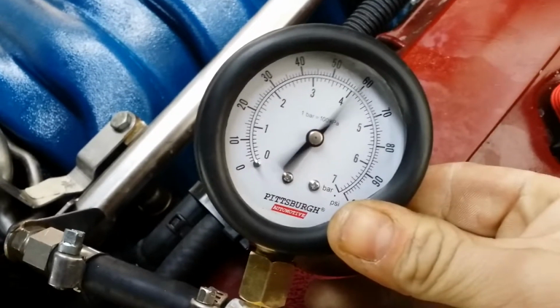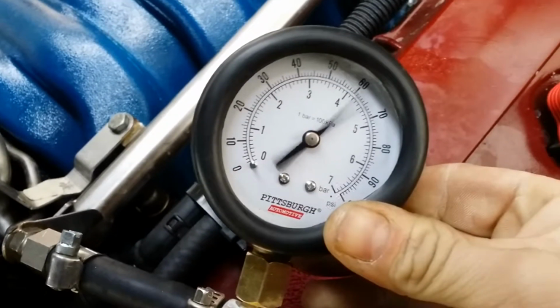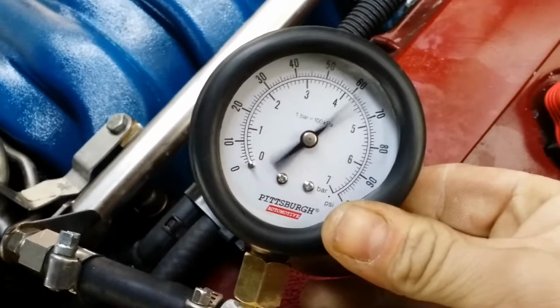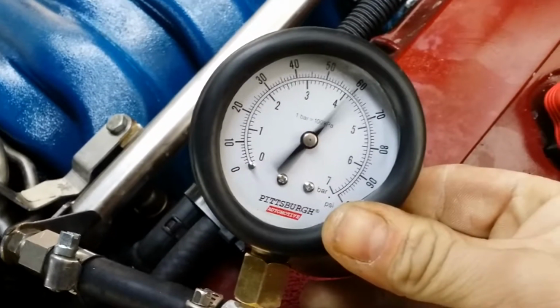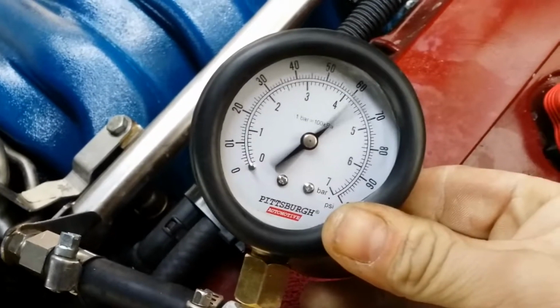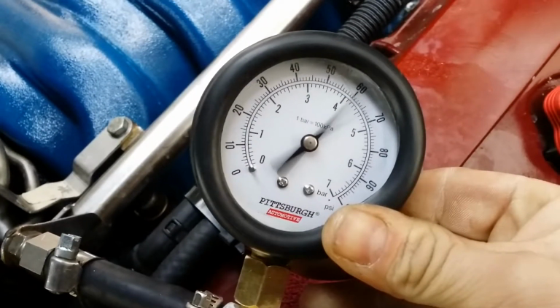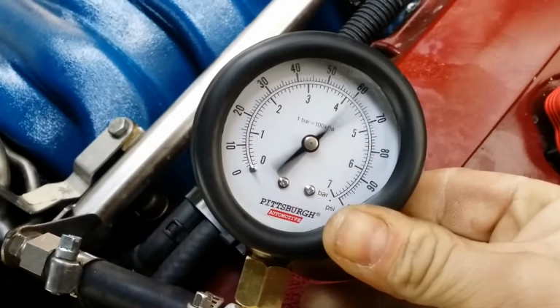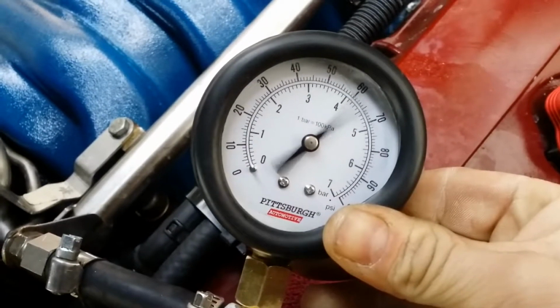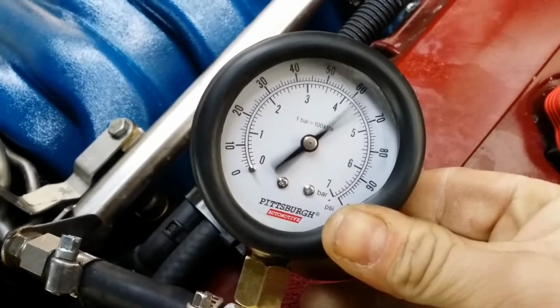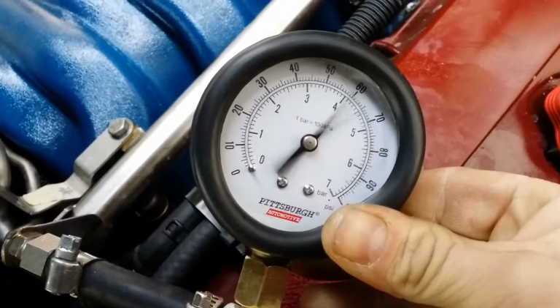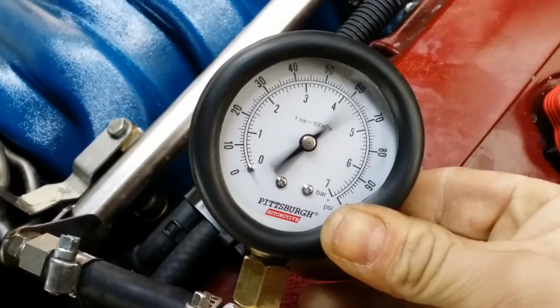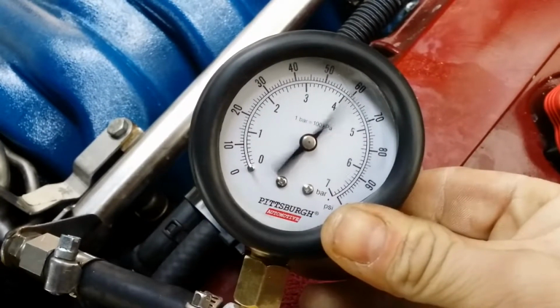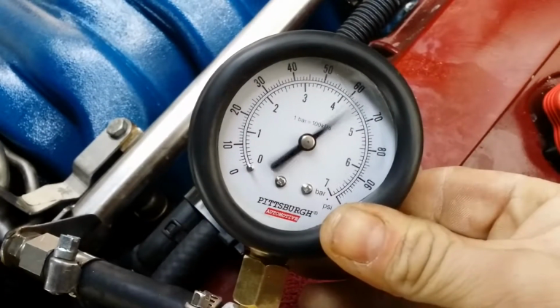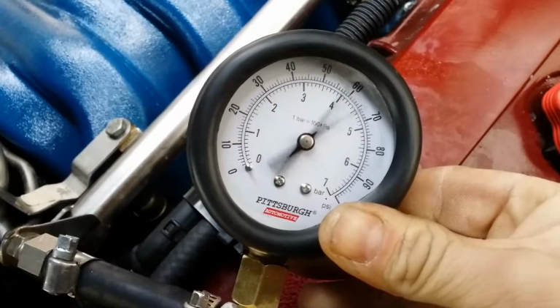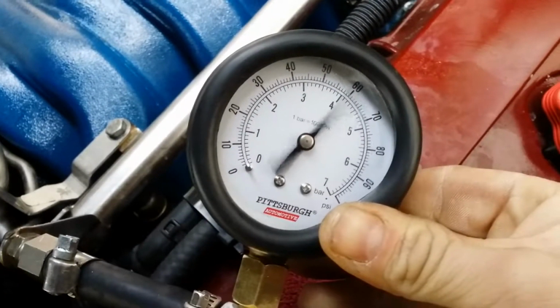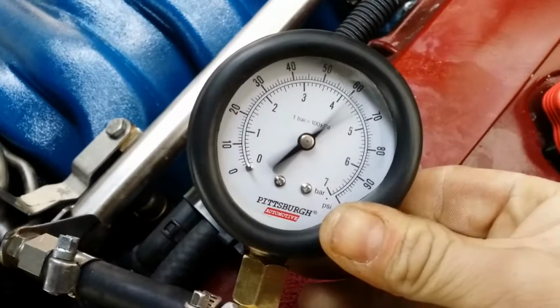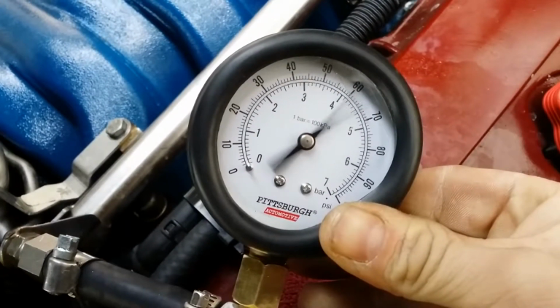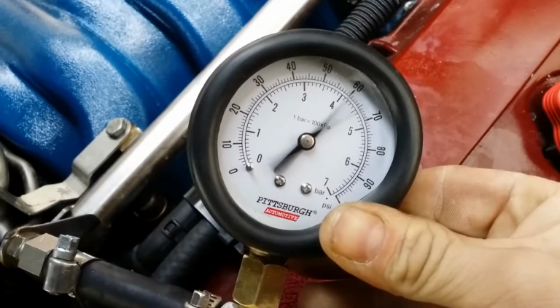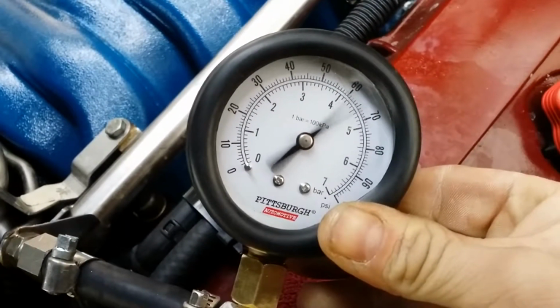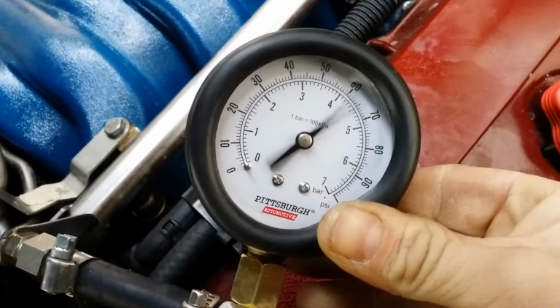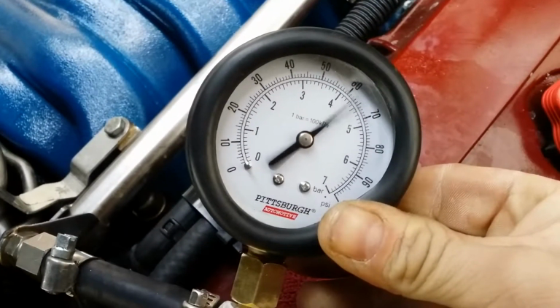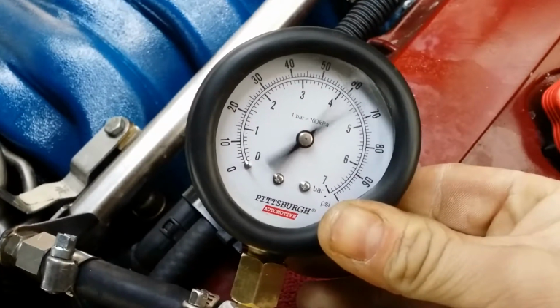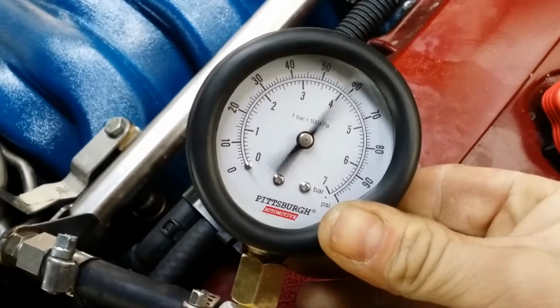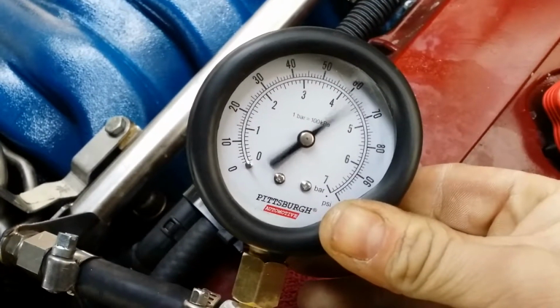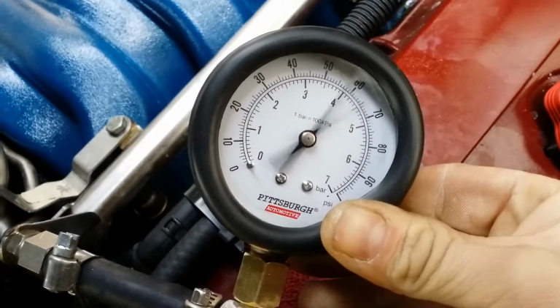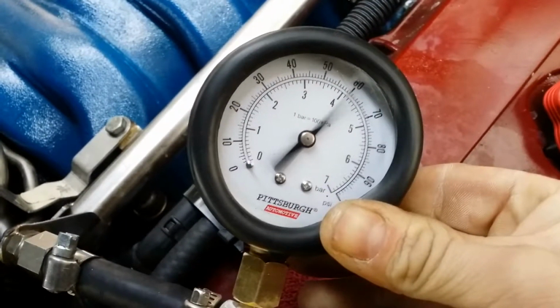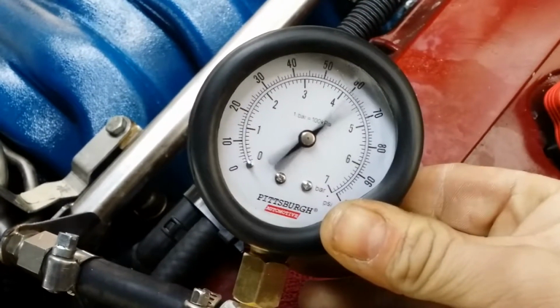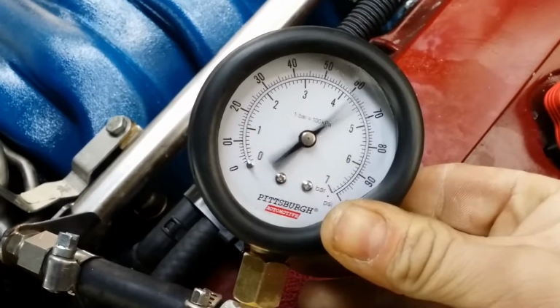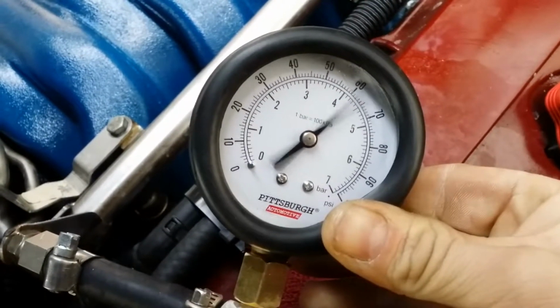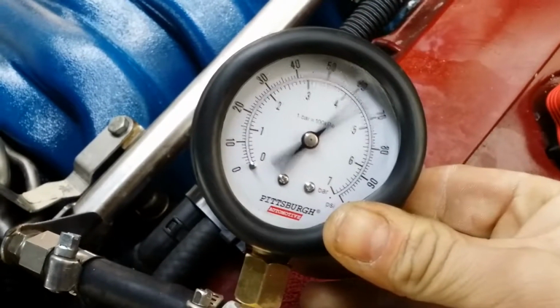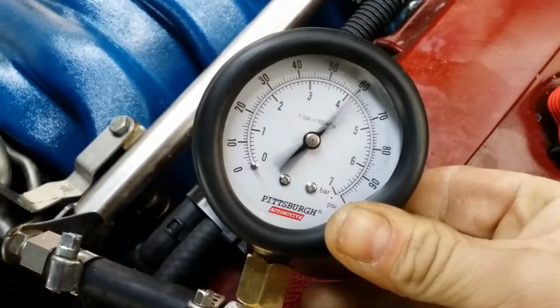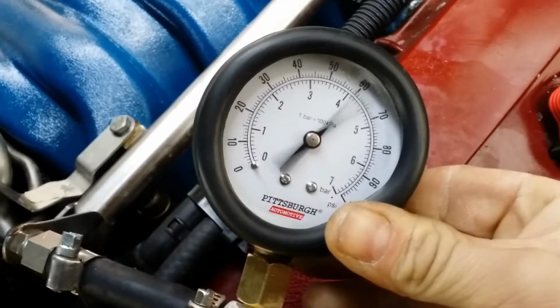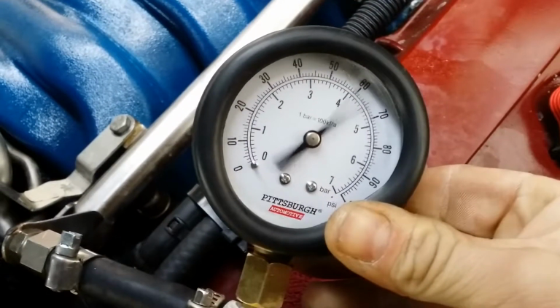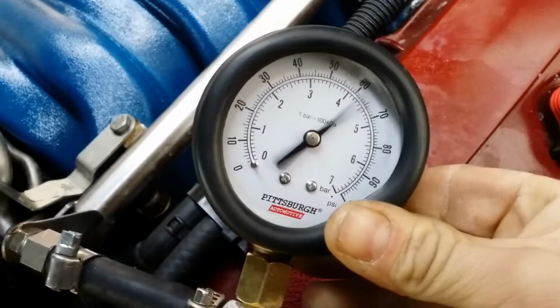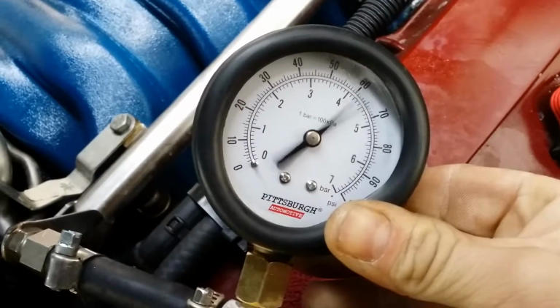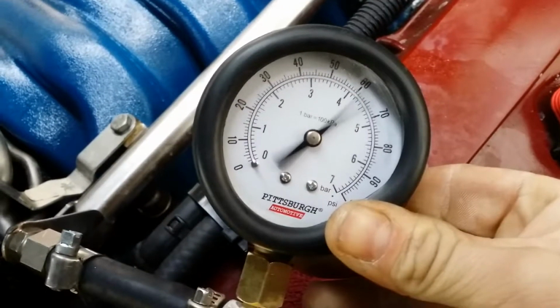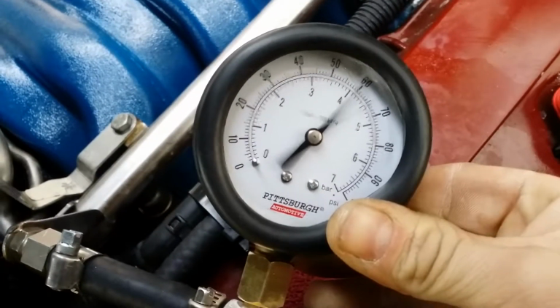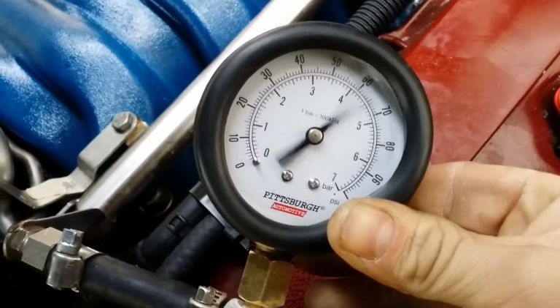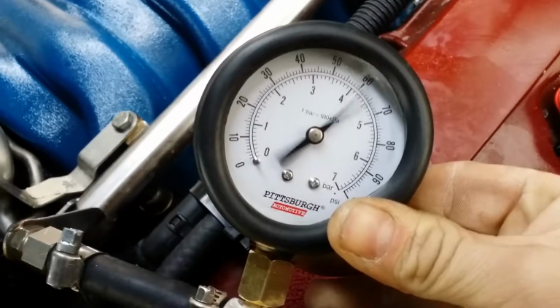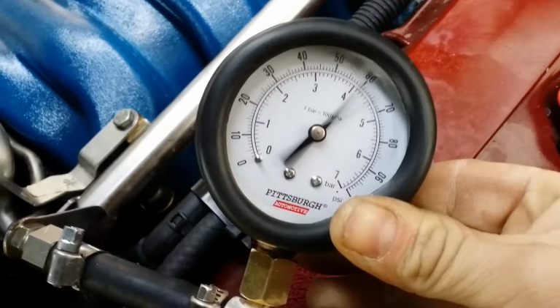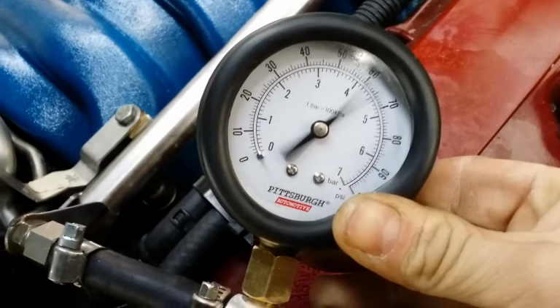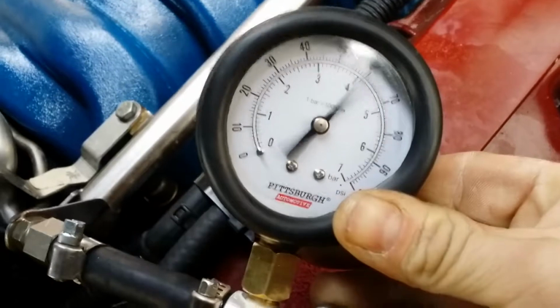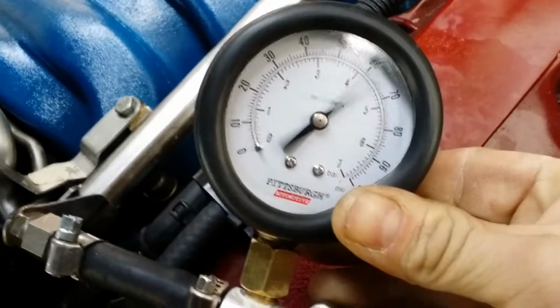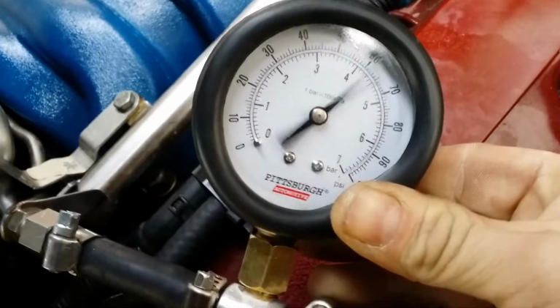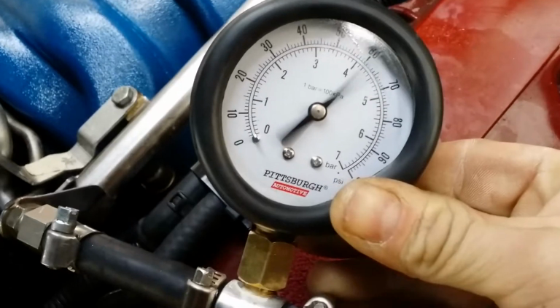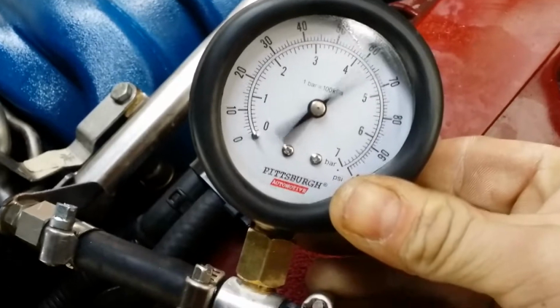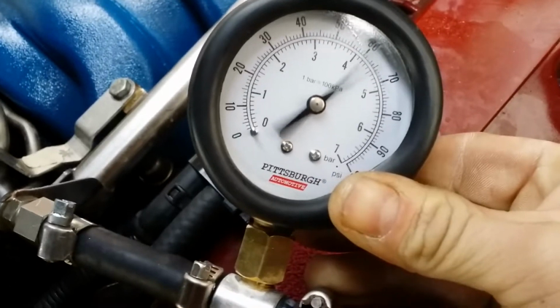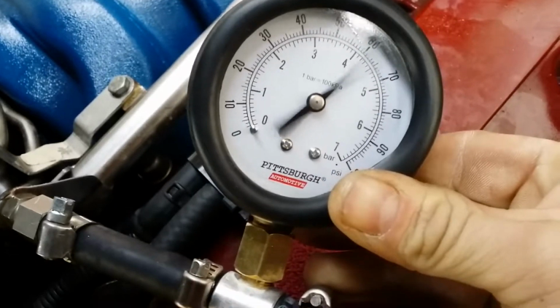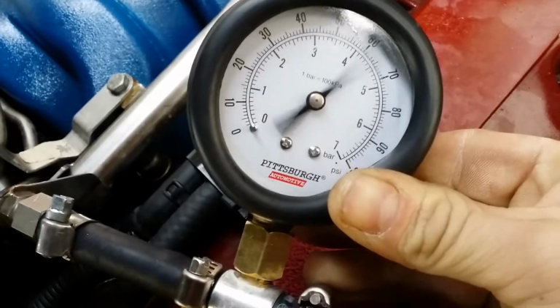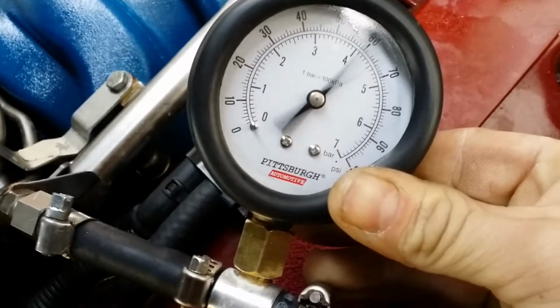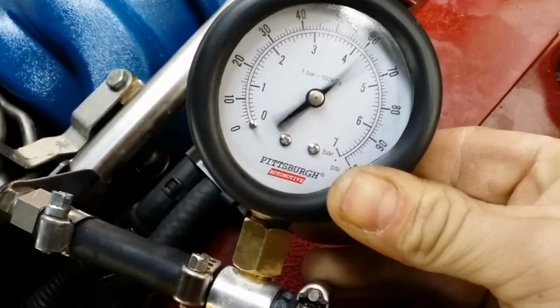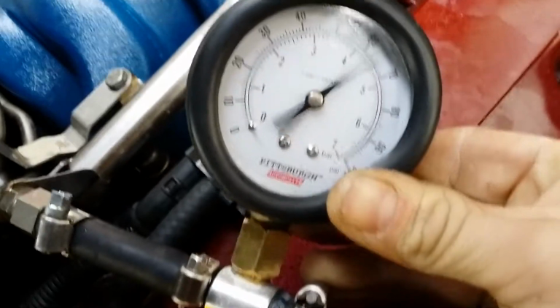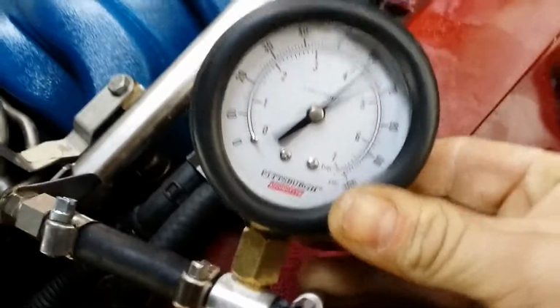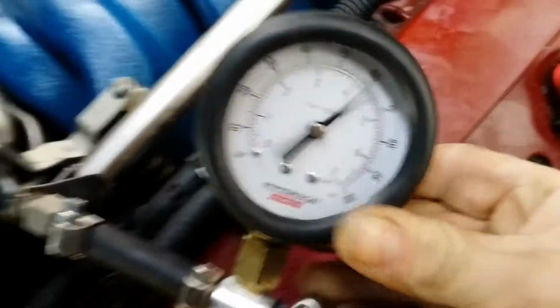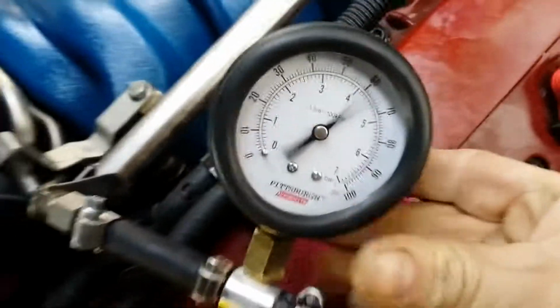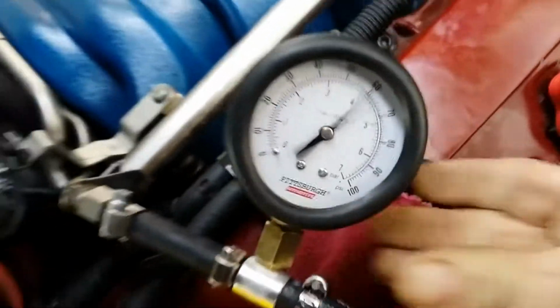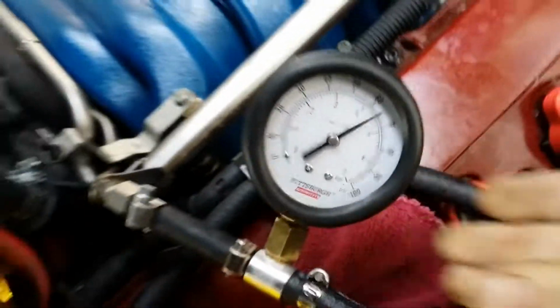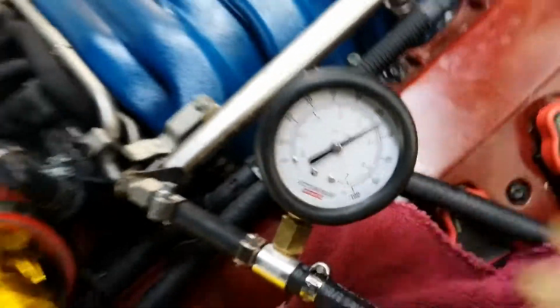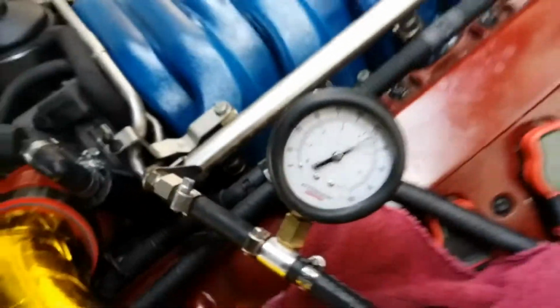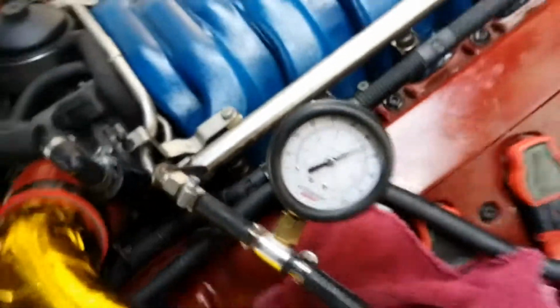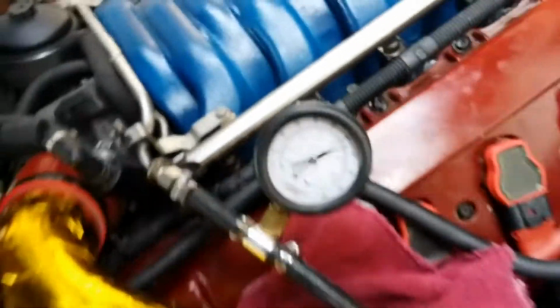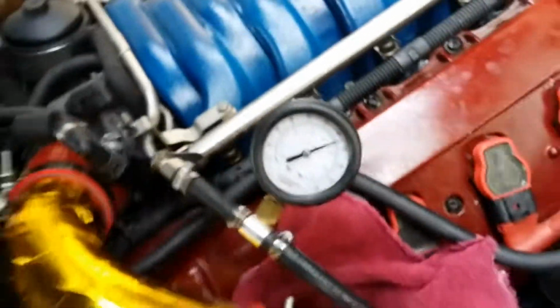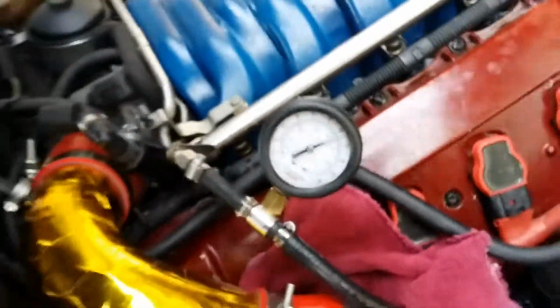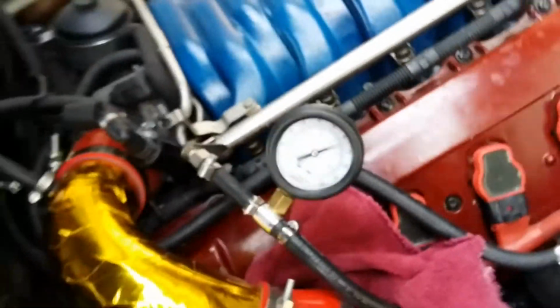It's bouncing between about 58 to 68 PSI — however, it's running.